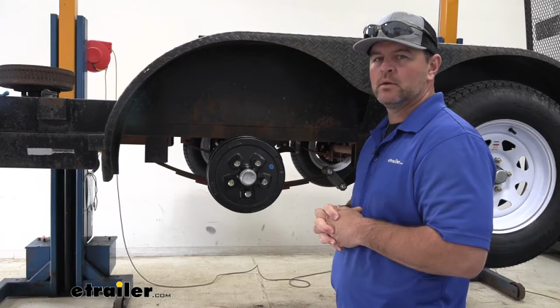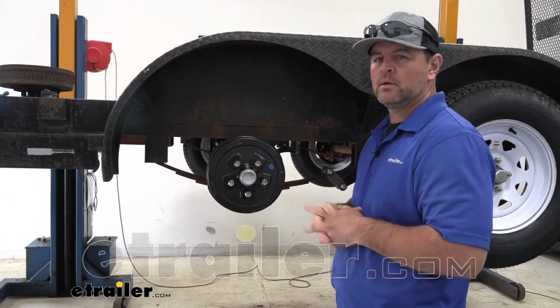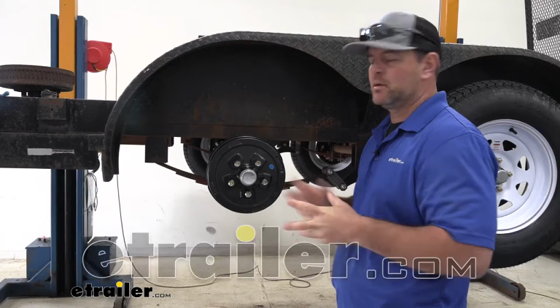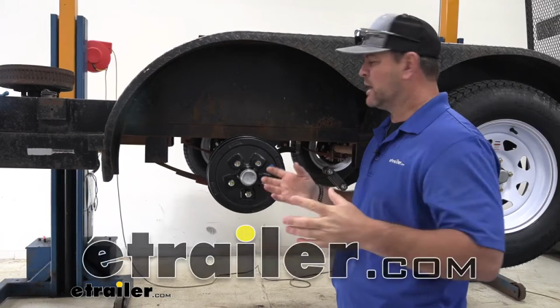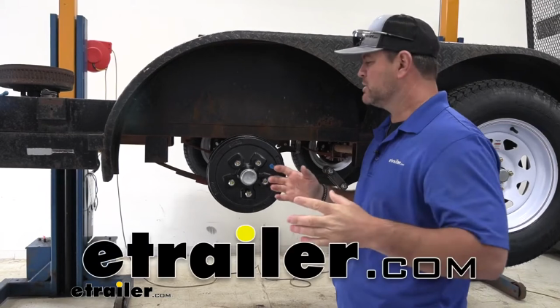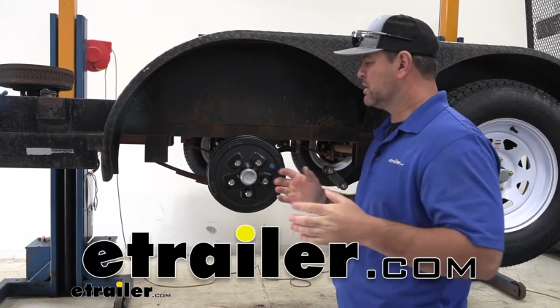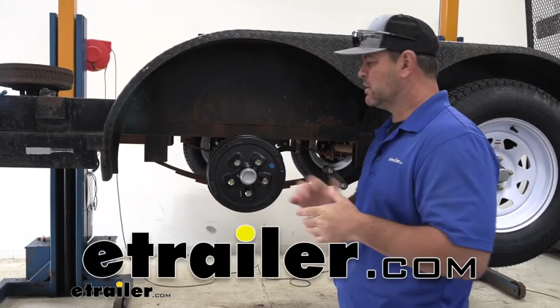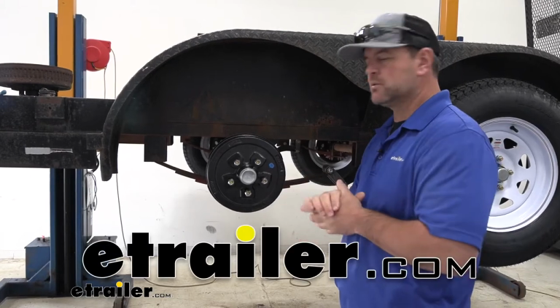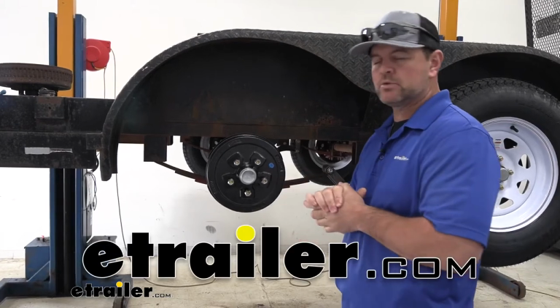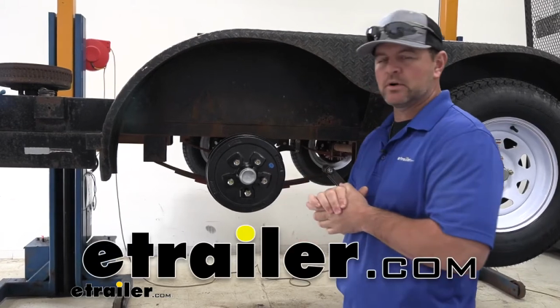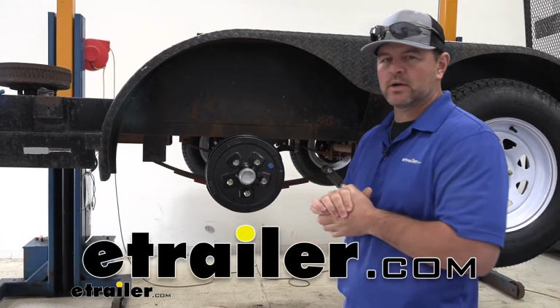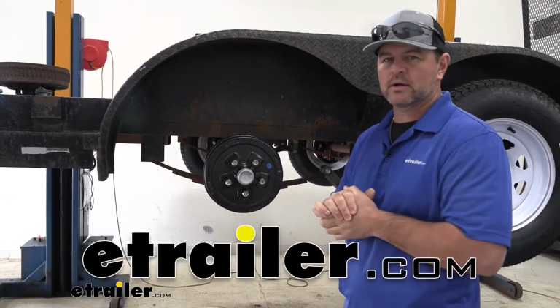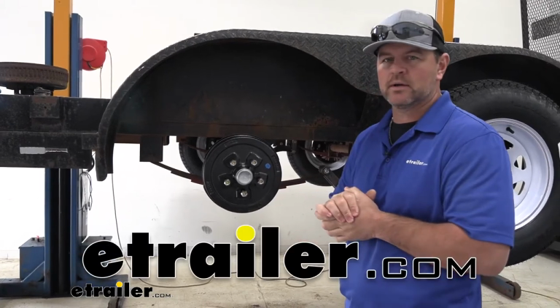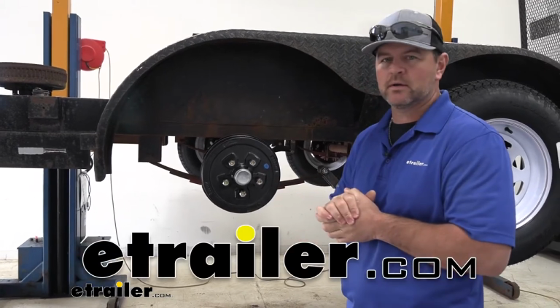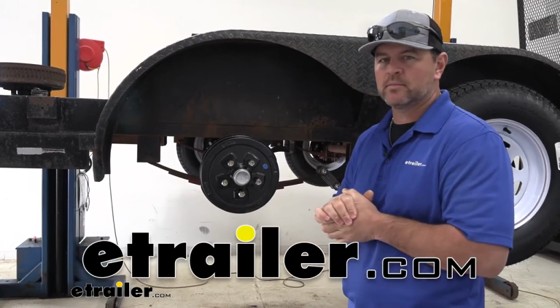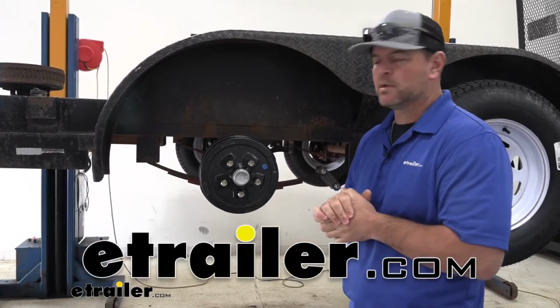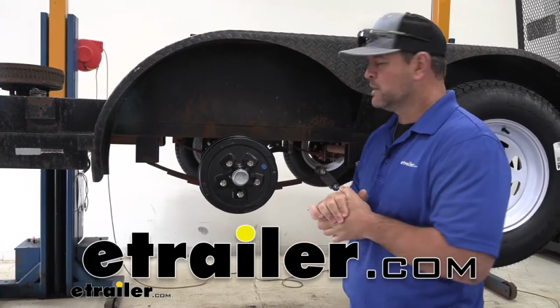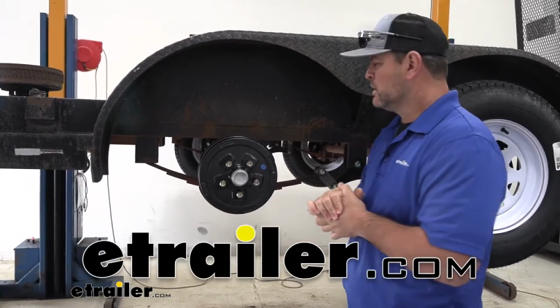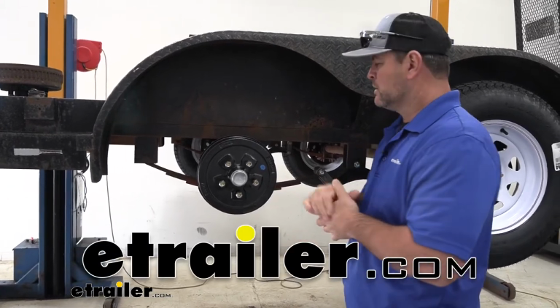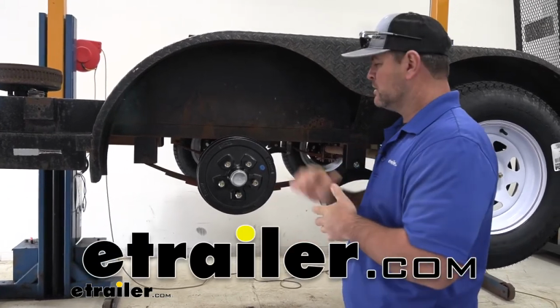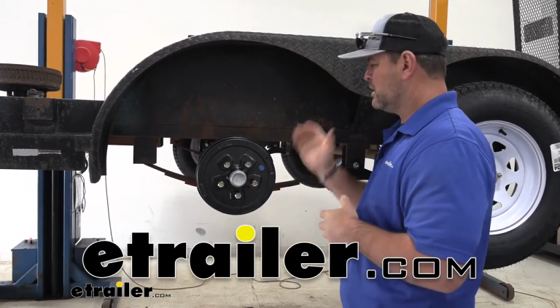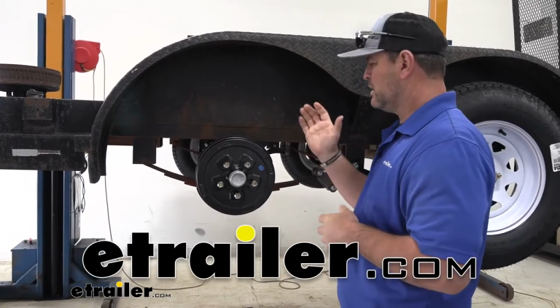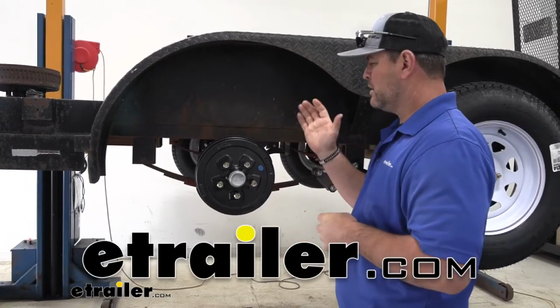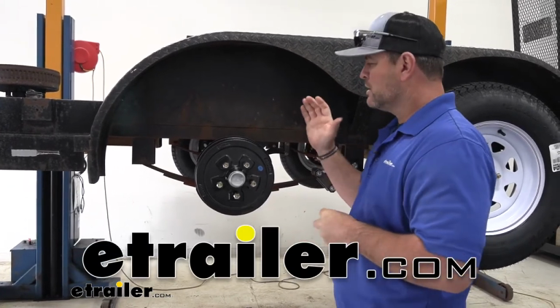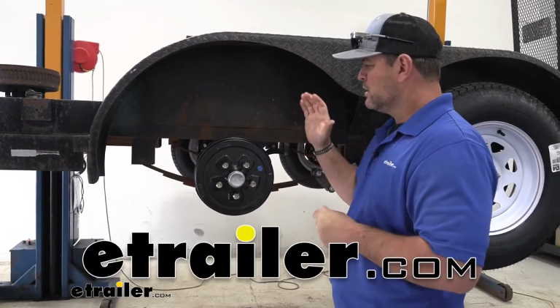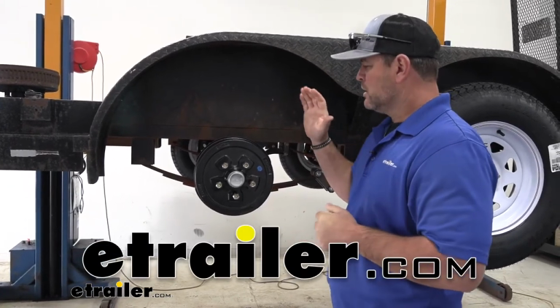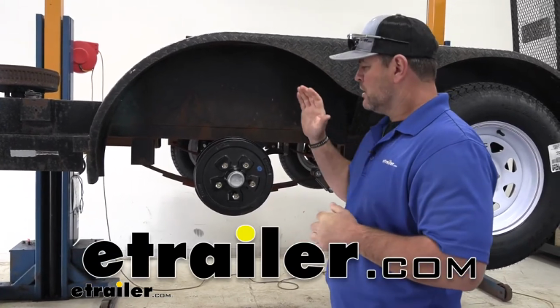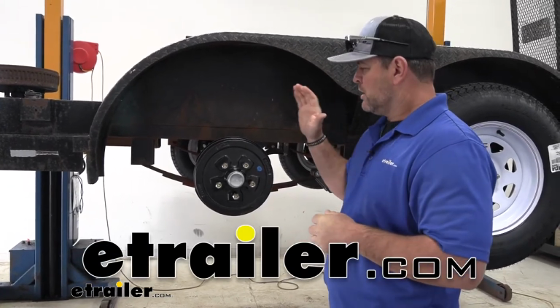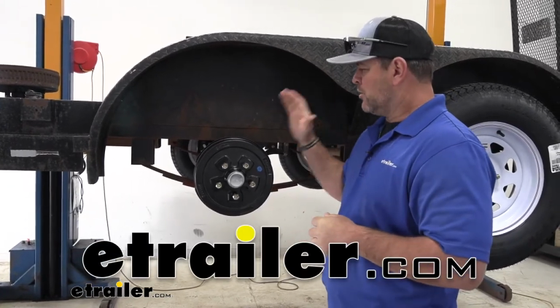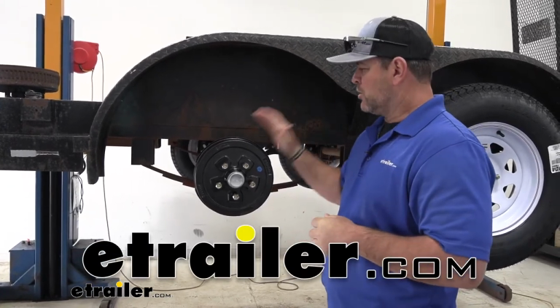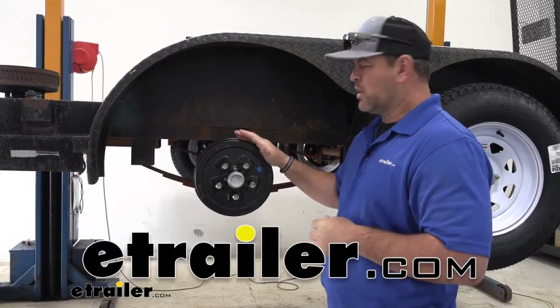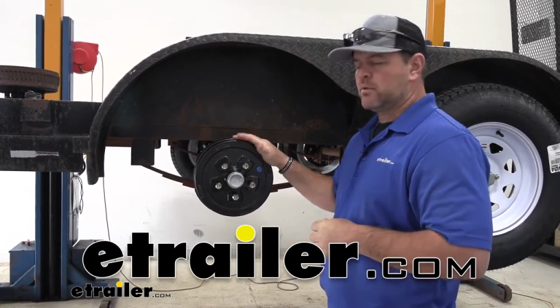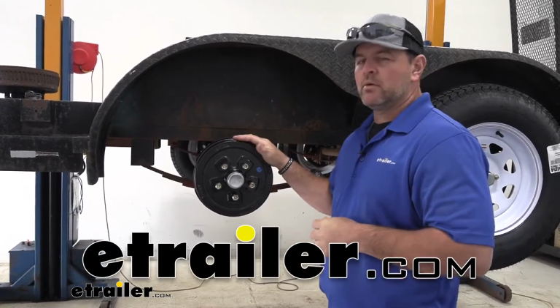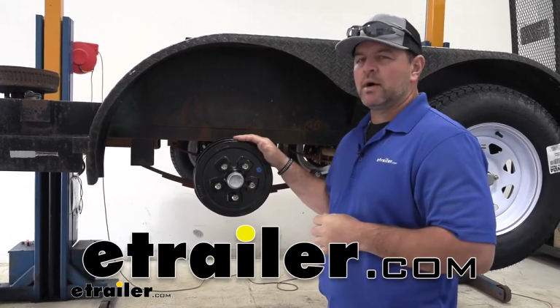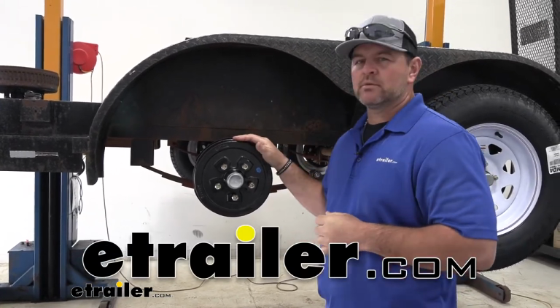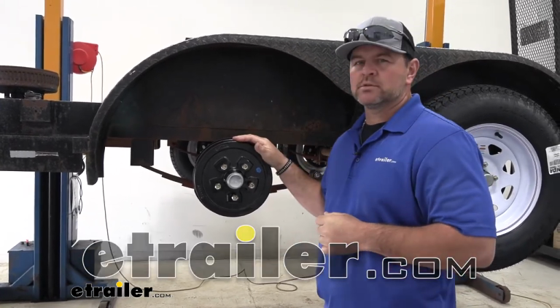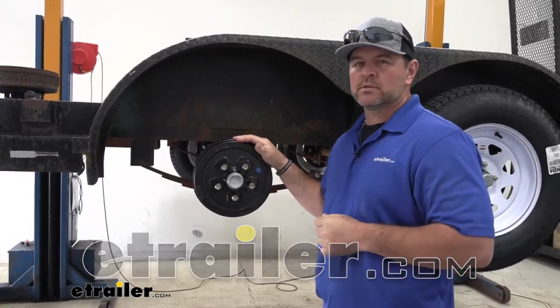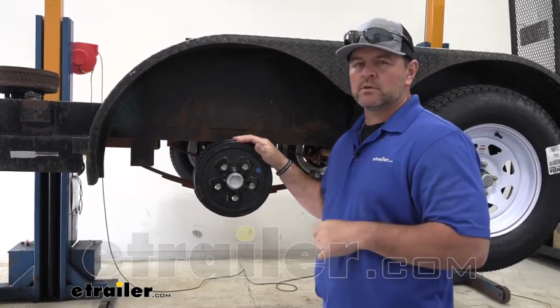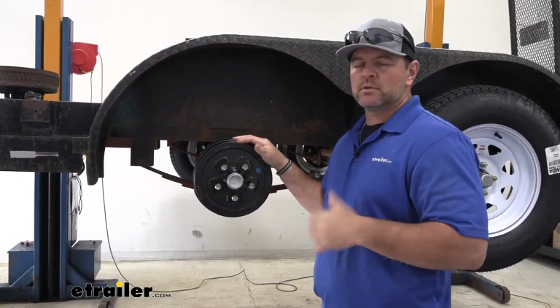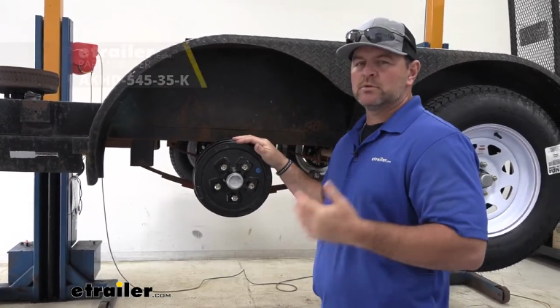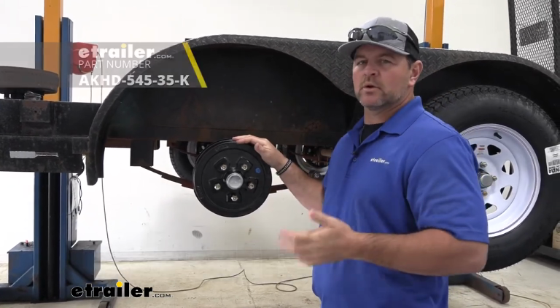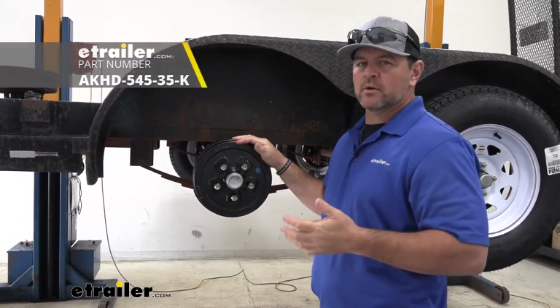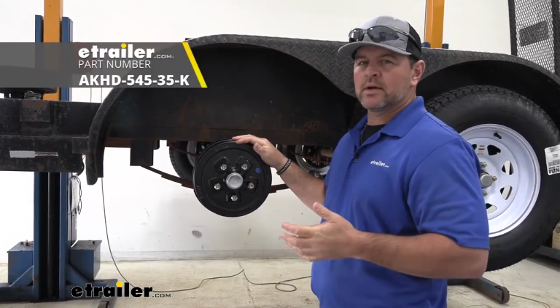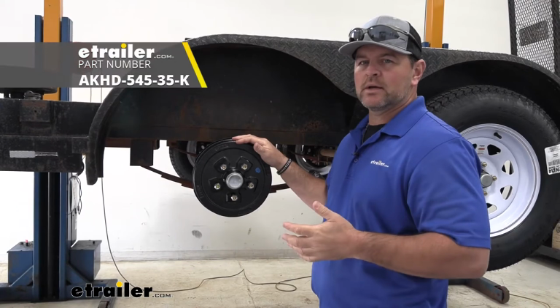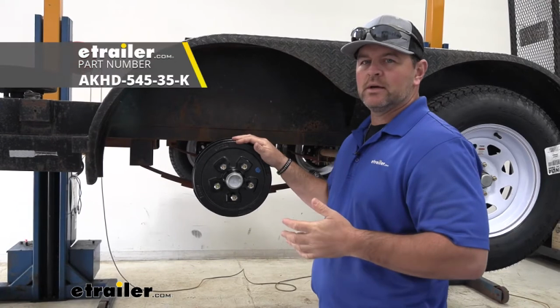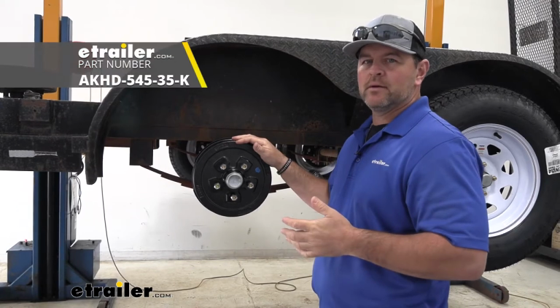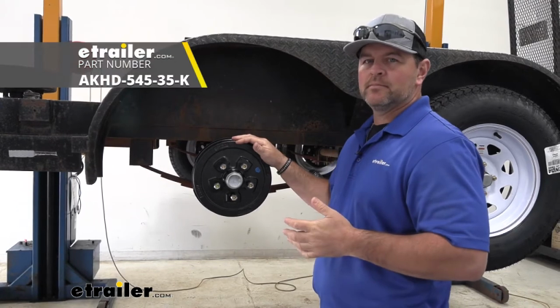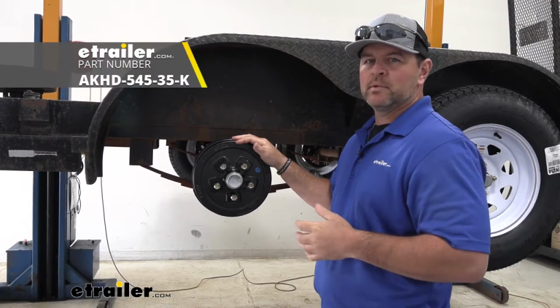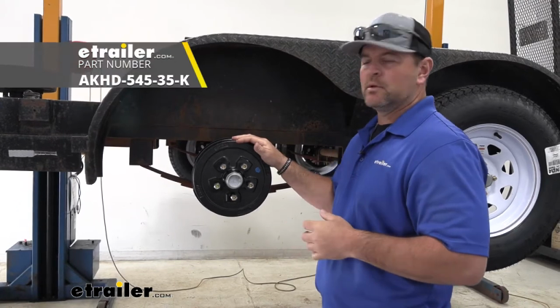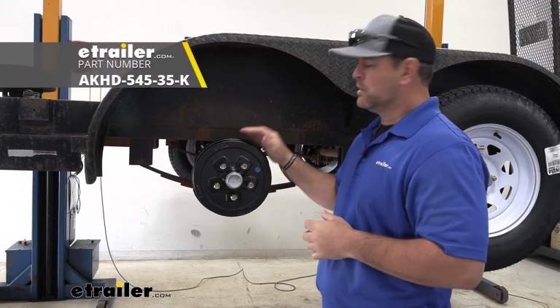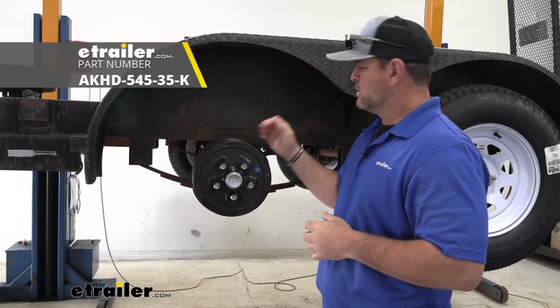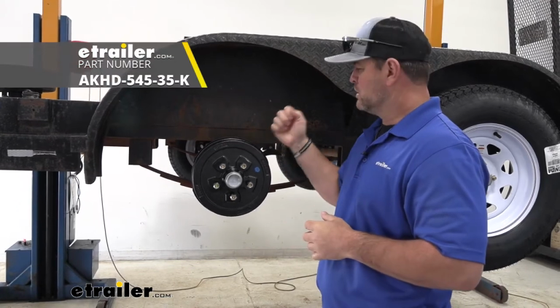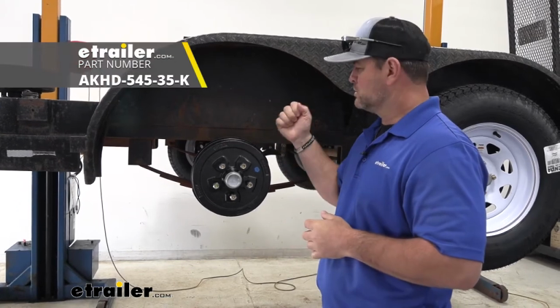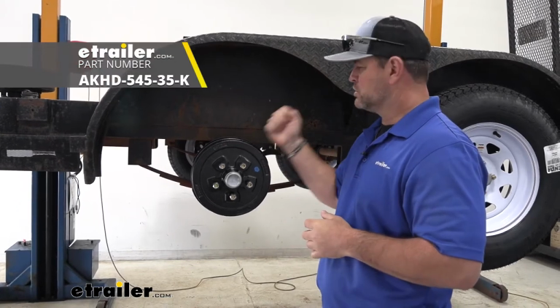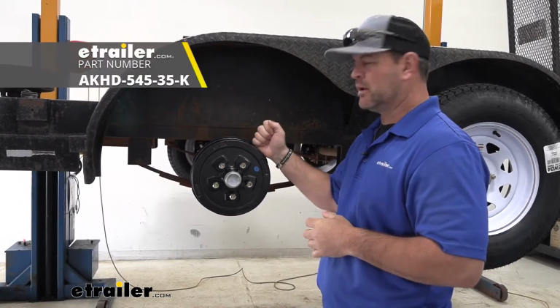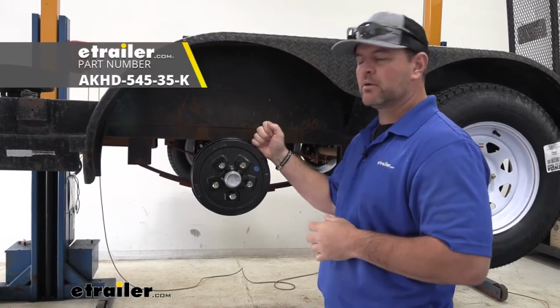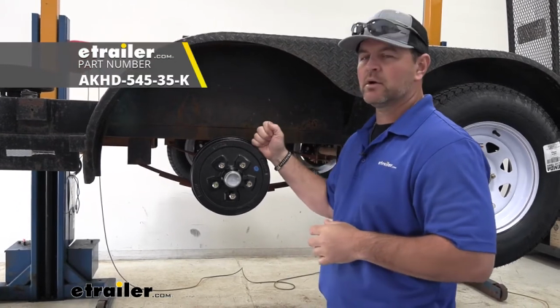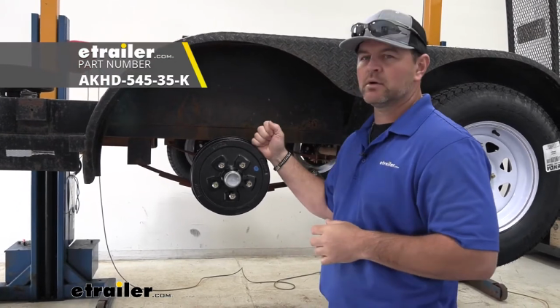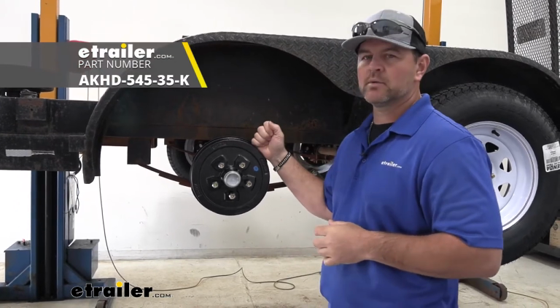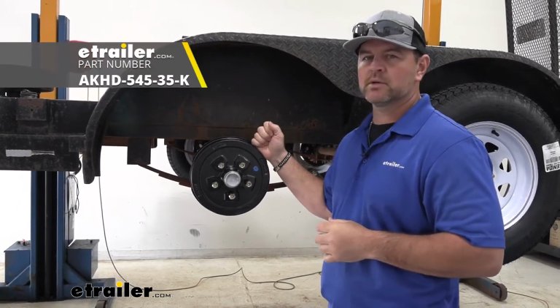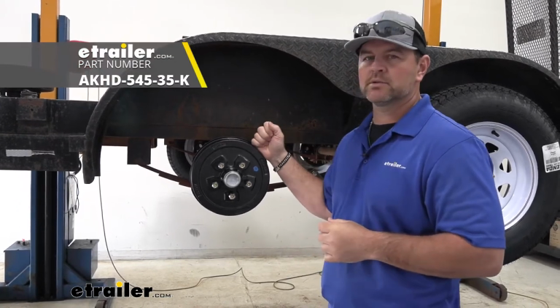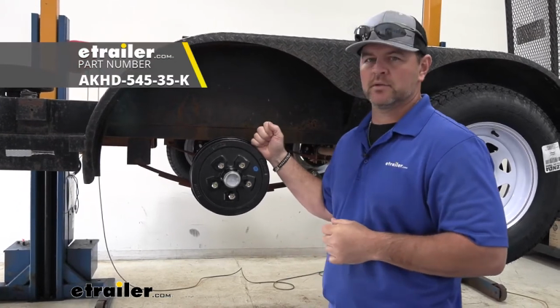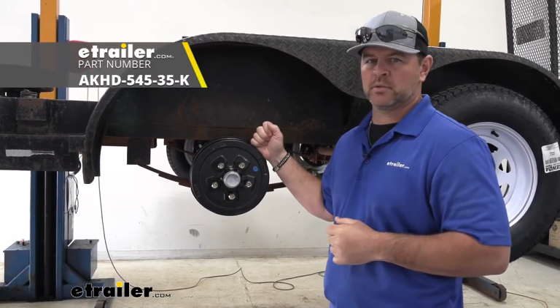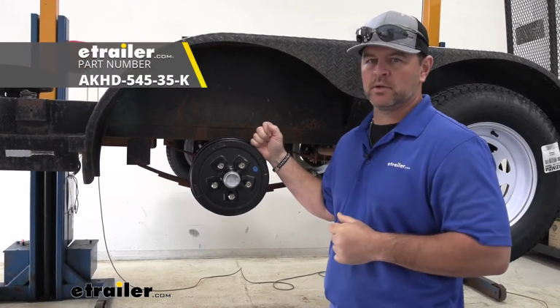Hey guys, Shane here with eTrailer.com. Today, I'm going to walk you through how to install the eTrailer.com trailer hub assembly.